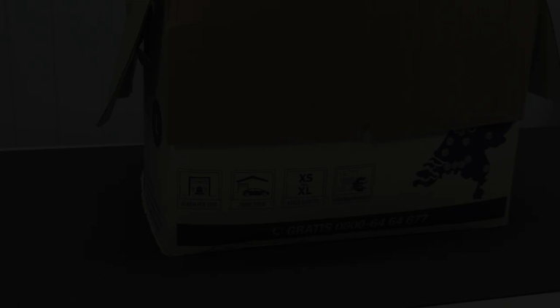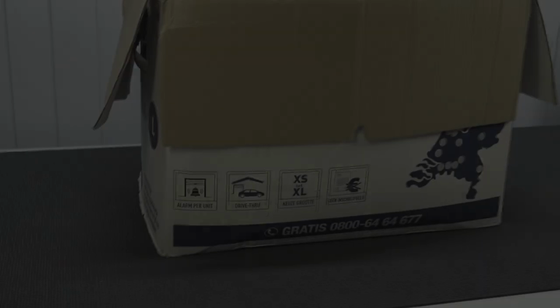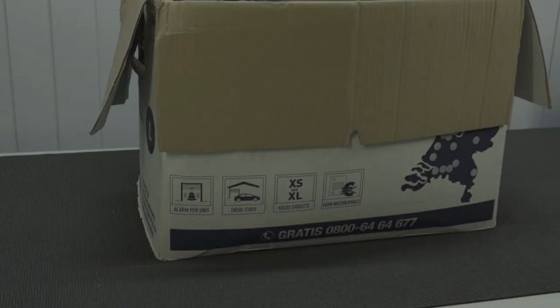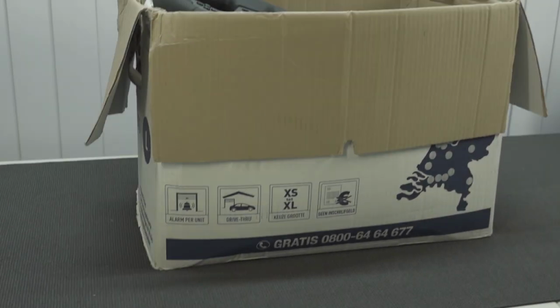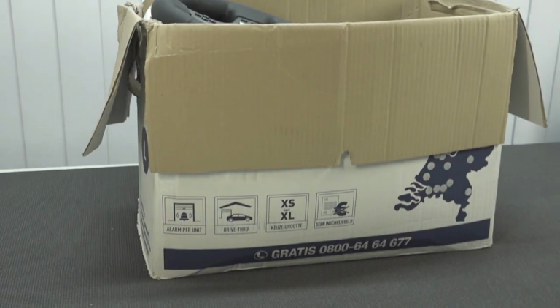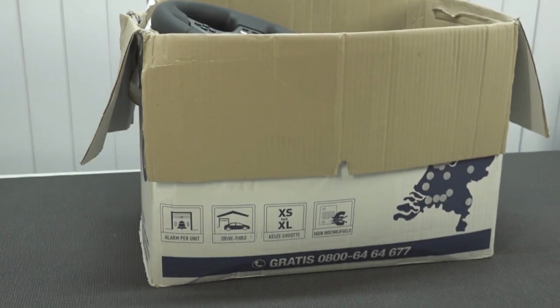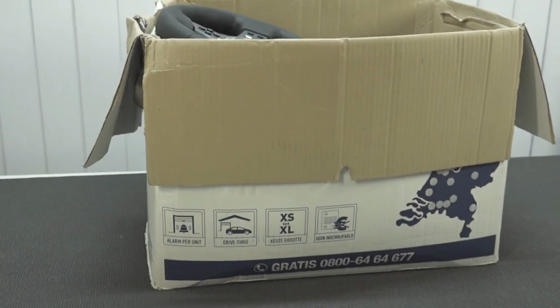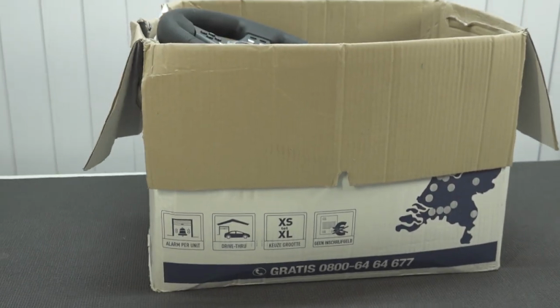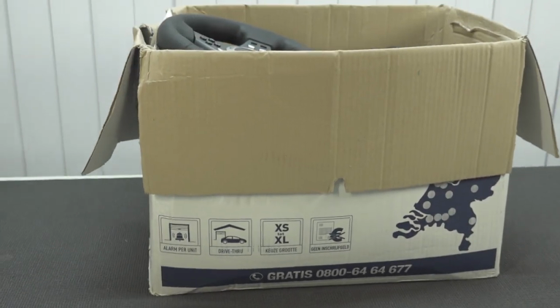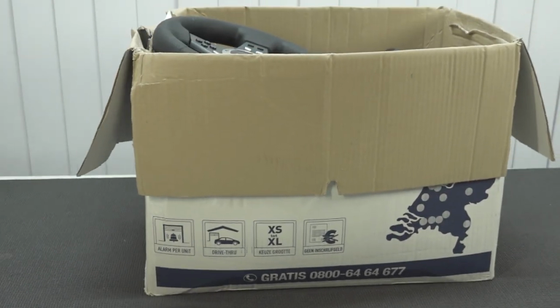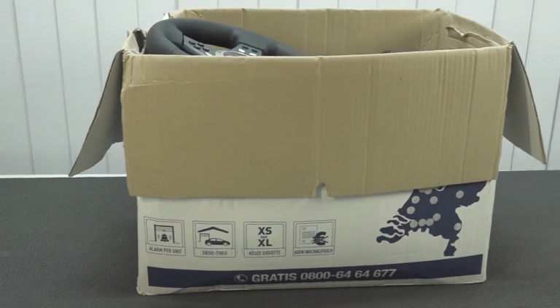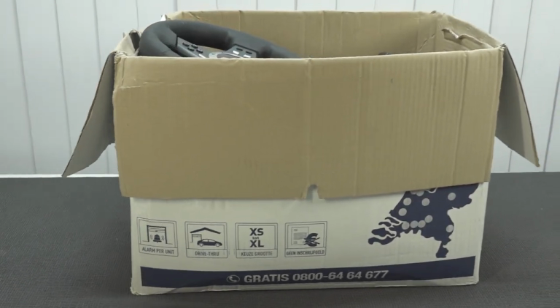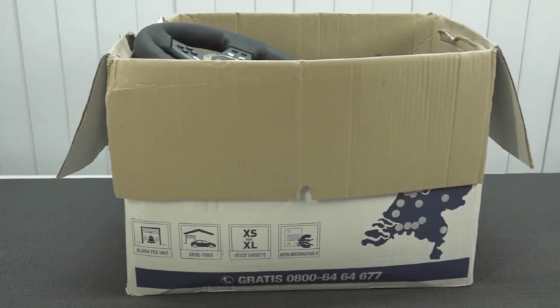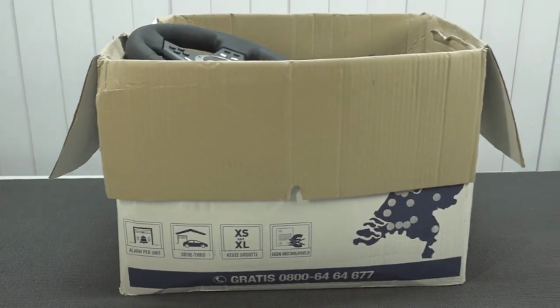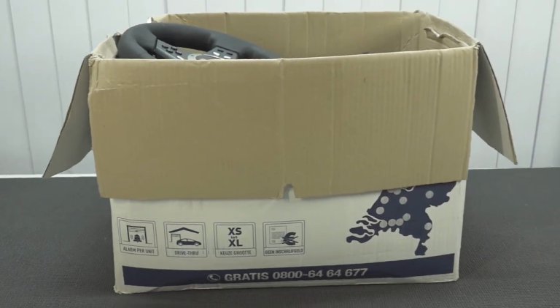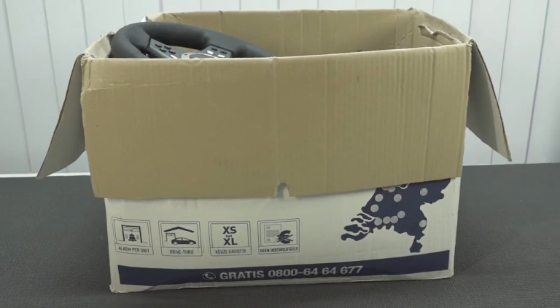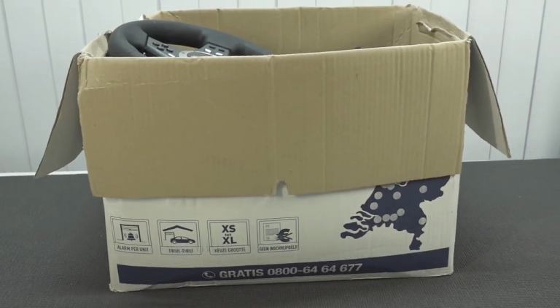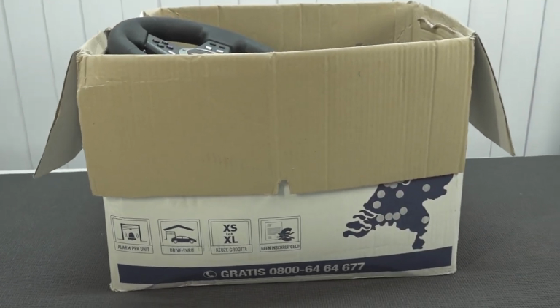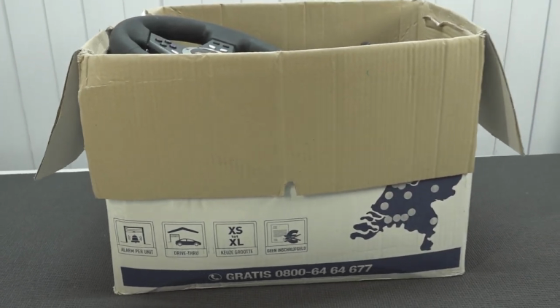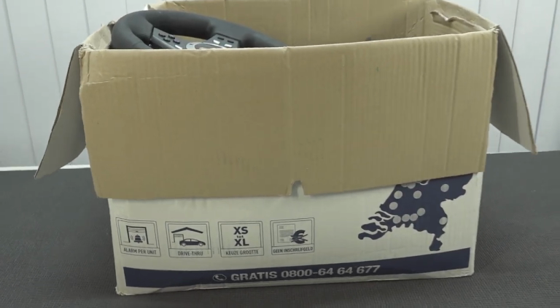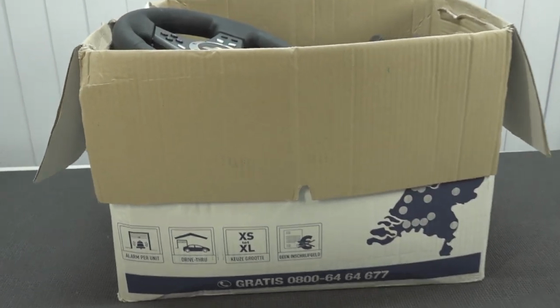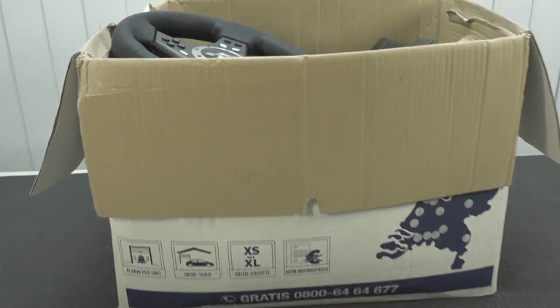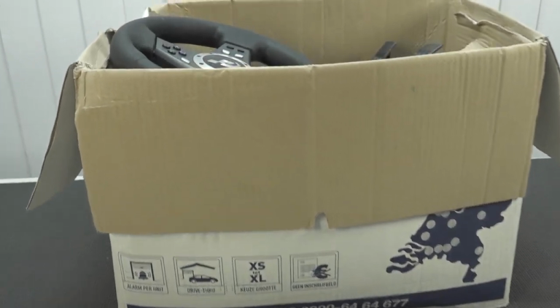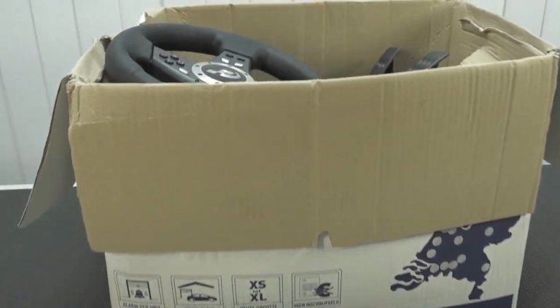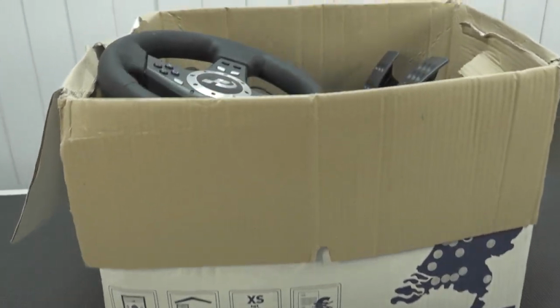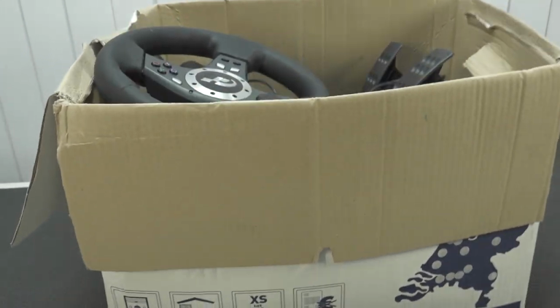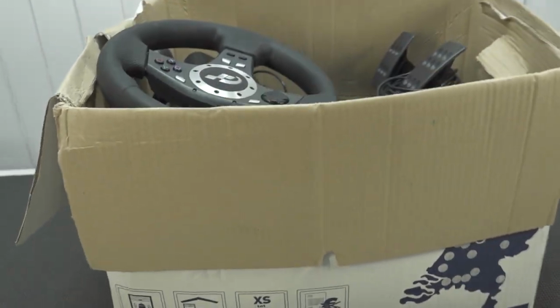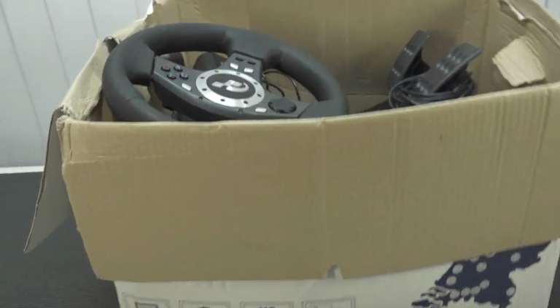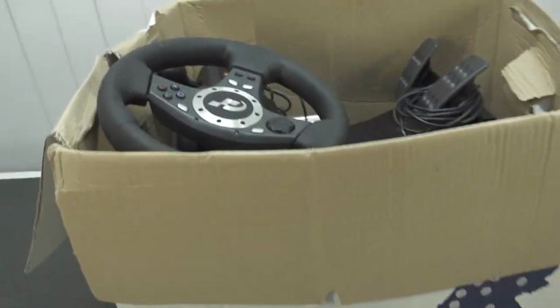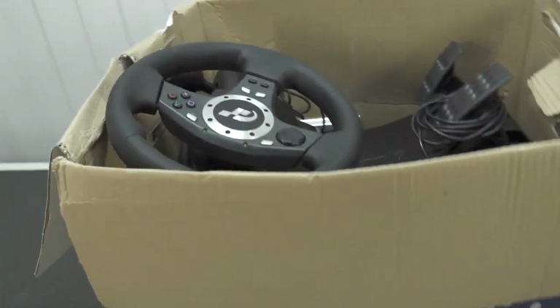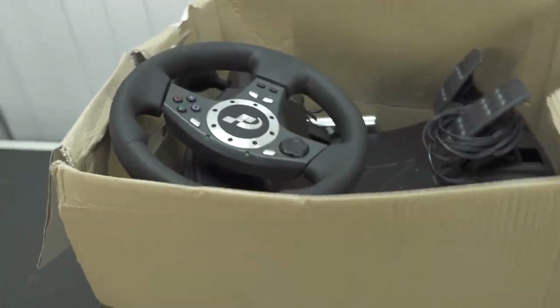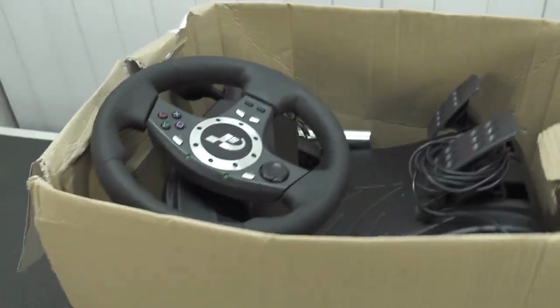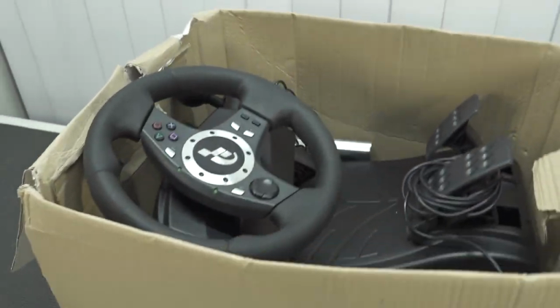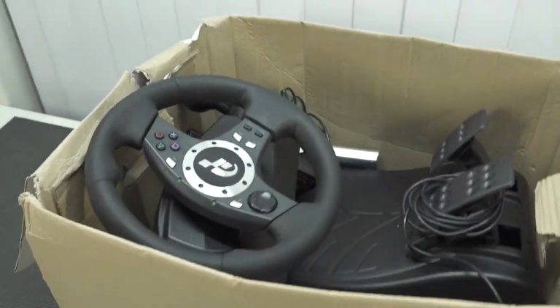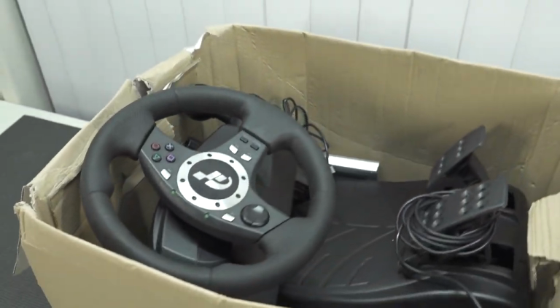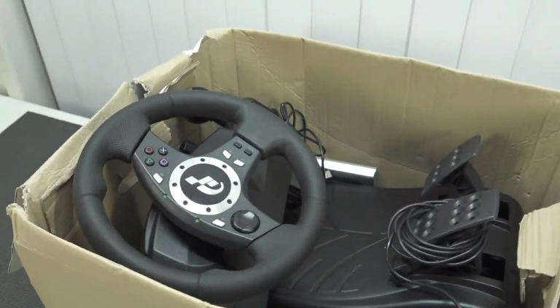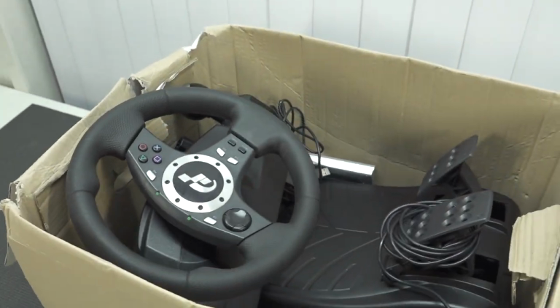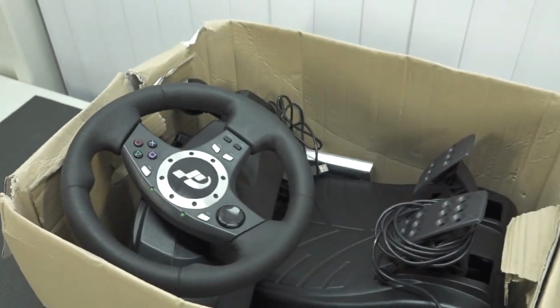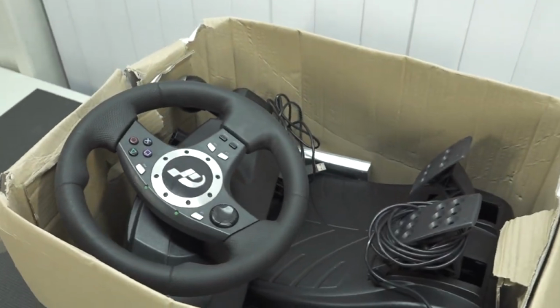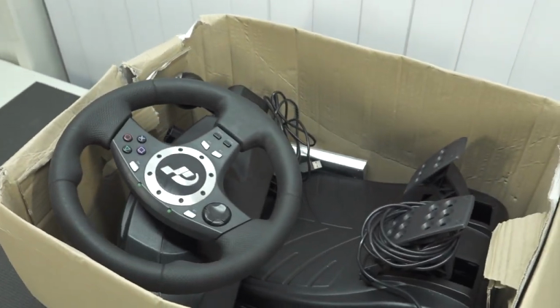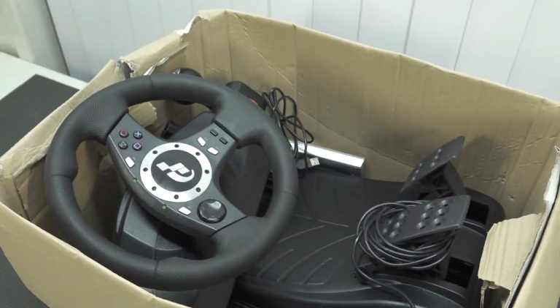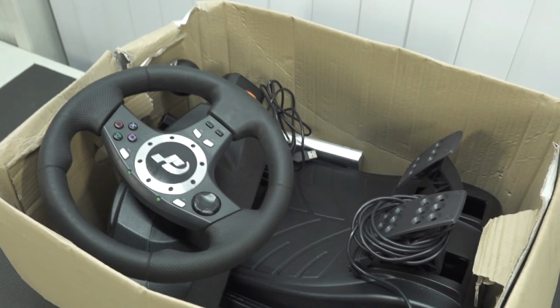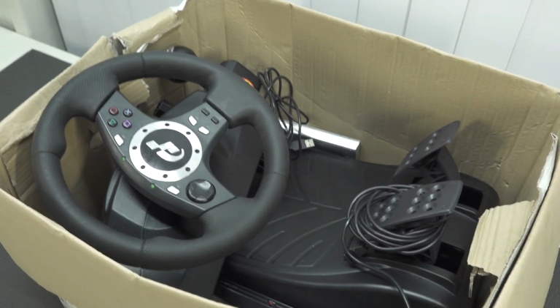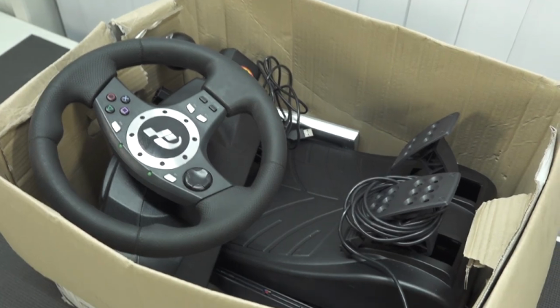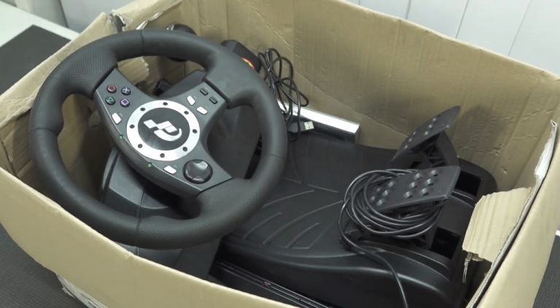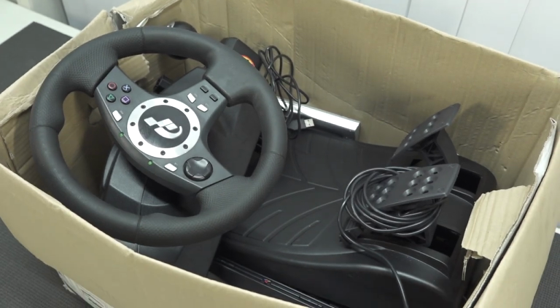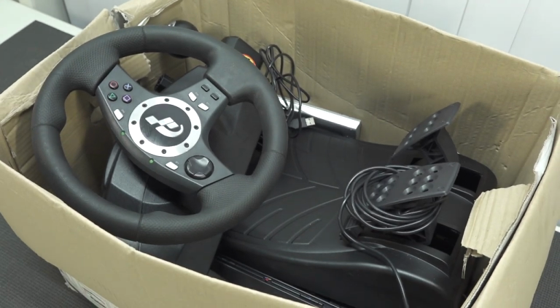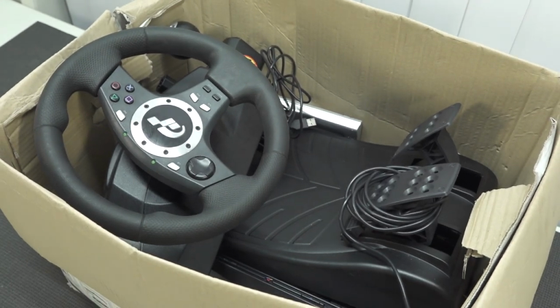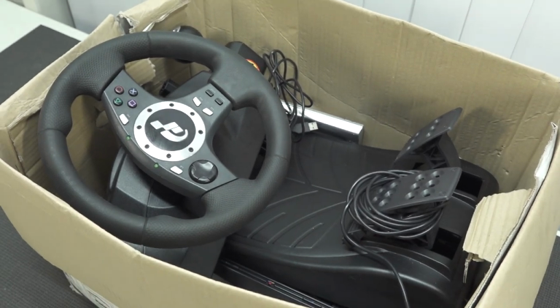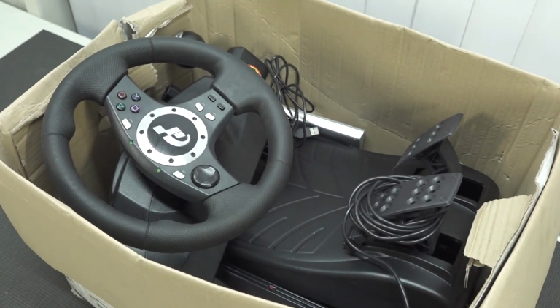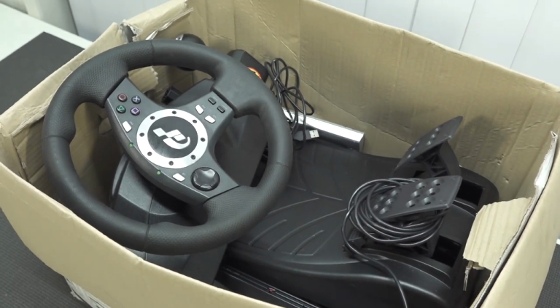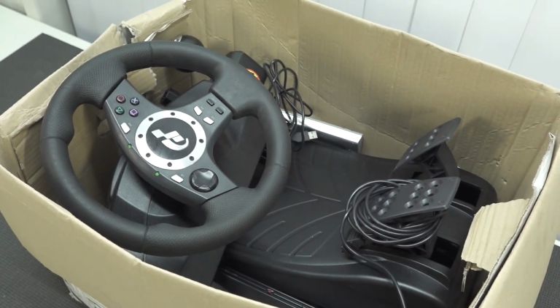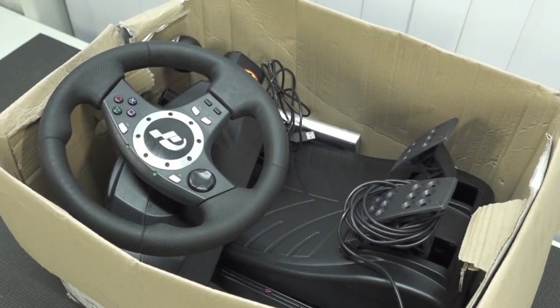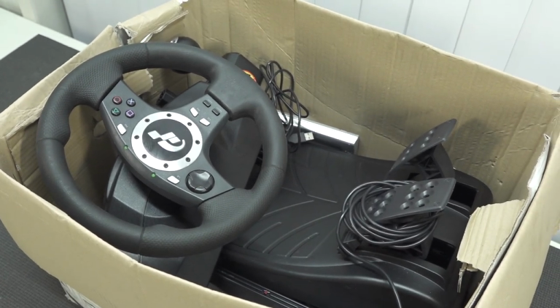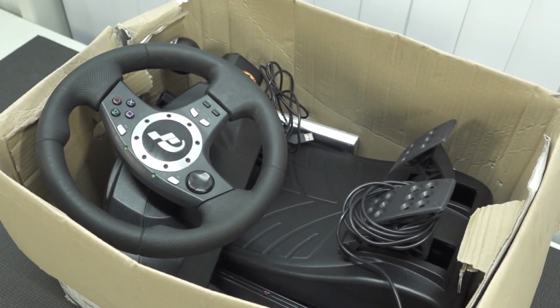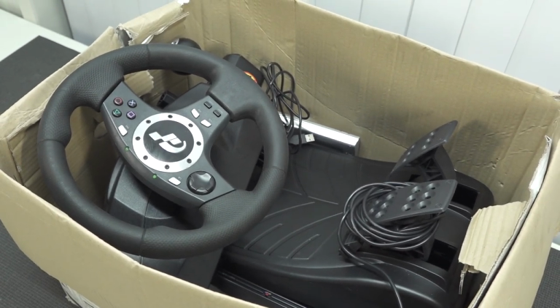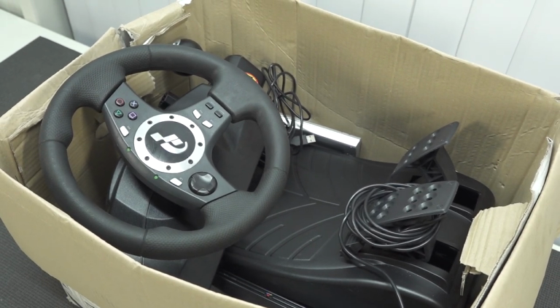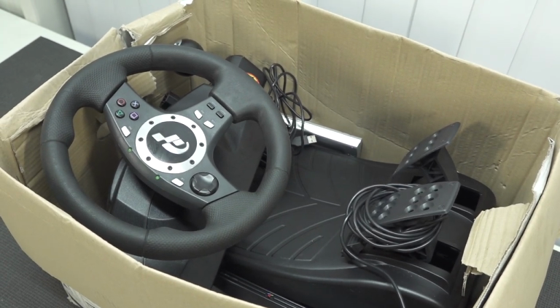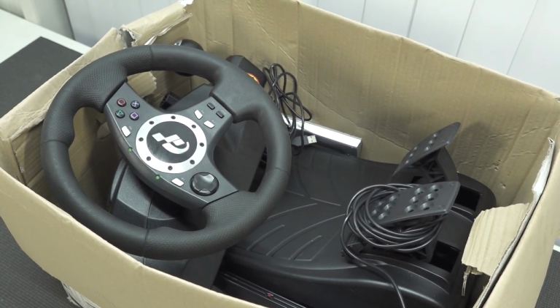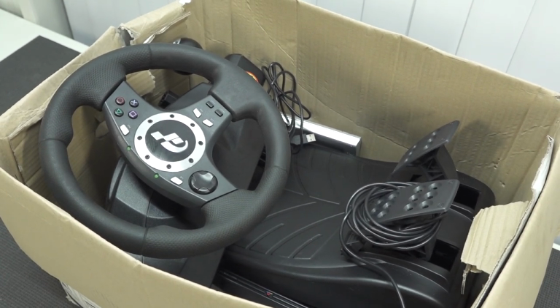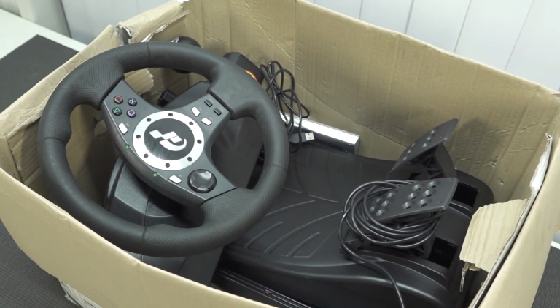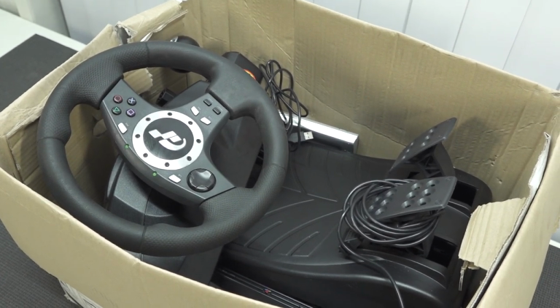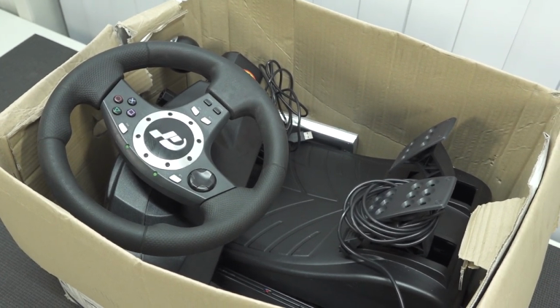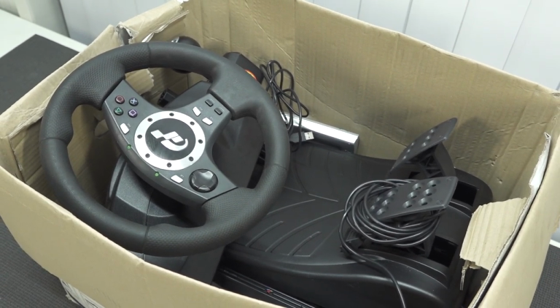Alright guys, so recently I picked up a box full of PlayStation stuff and guess what? What's inside? A really nice old racing wheel.